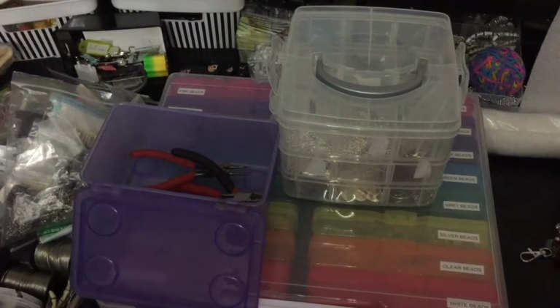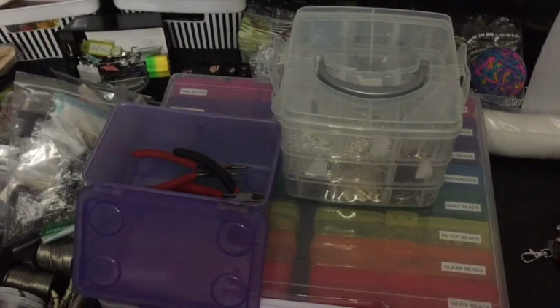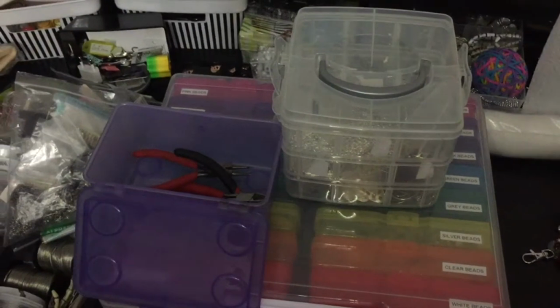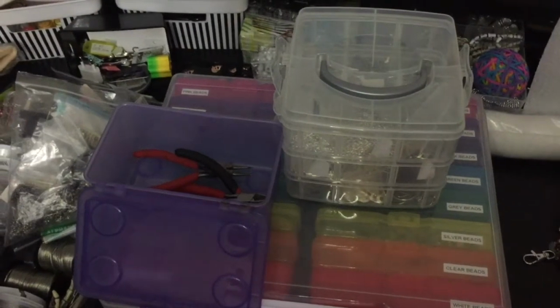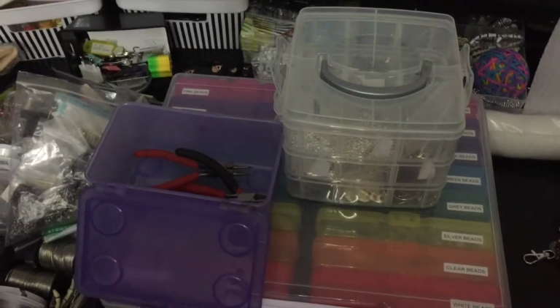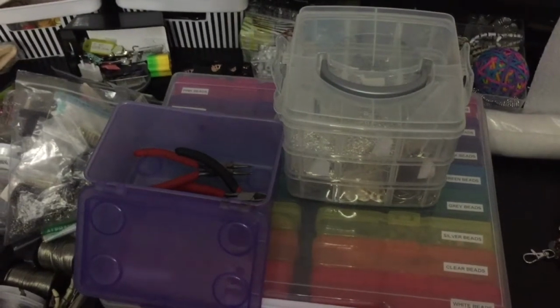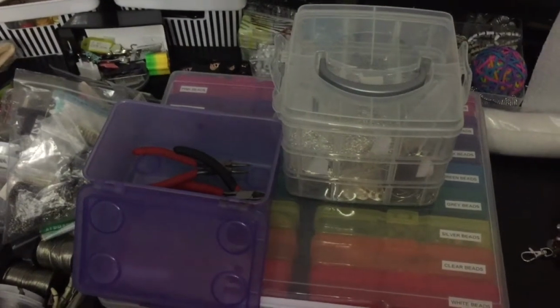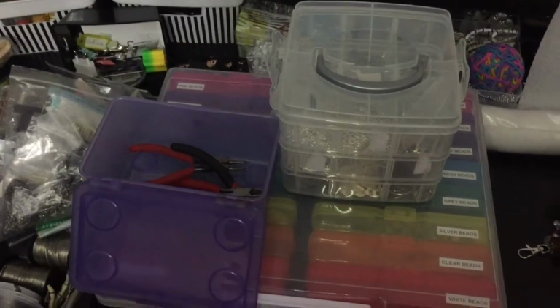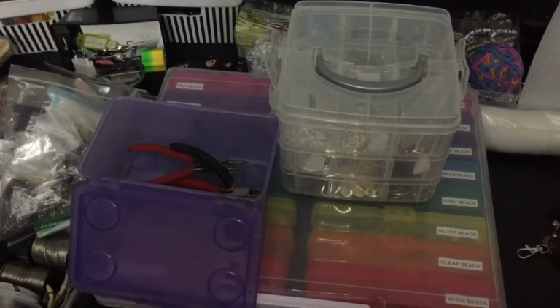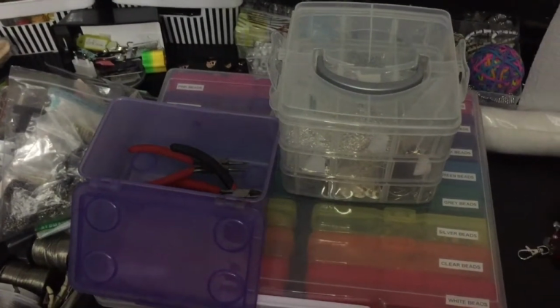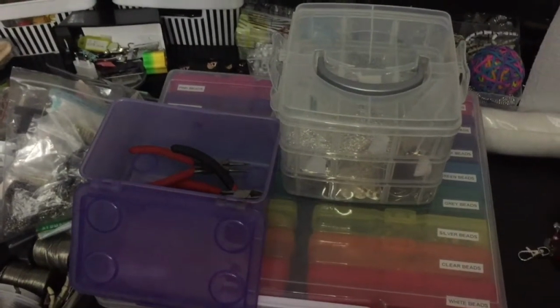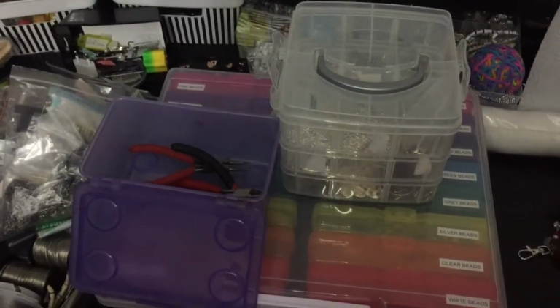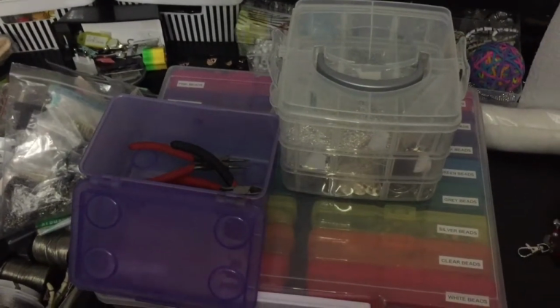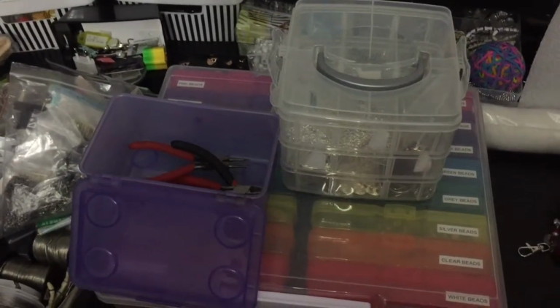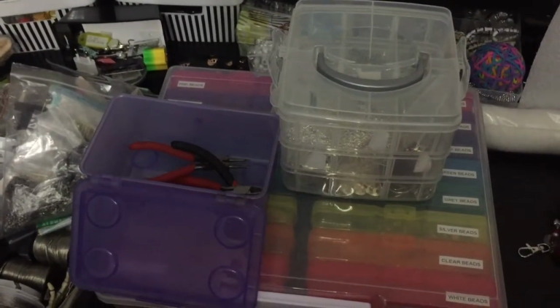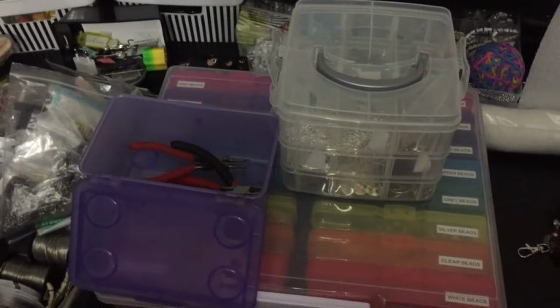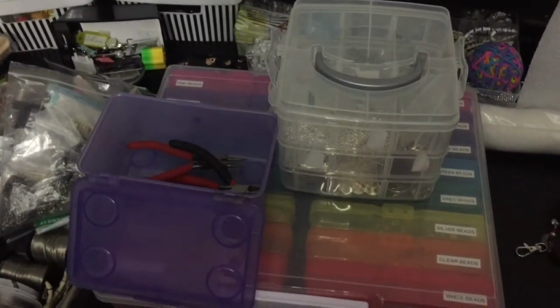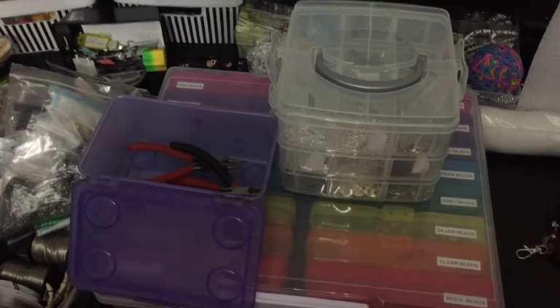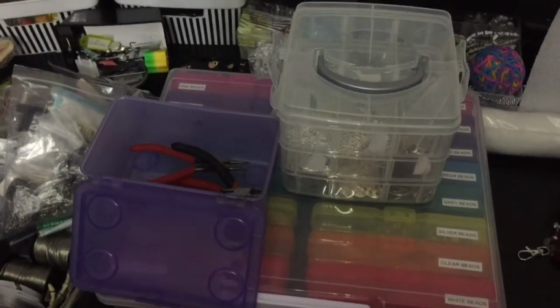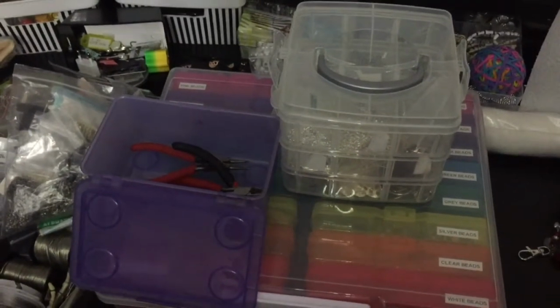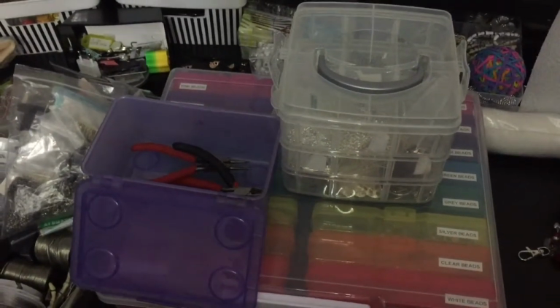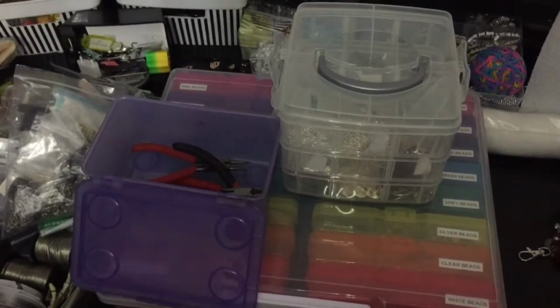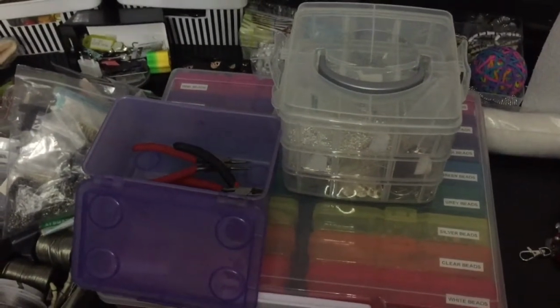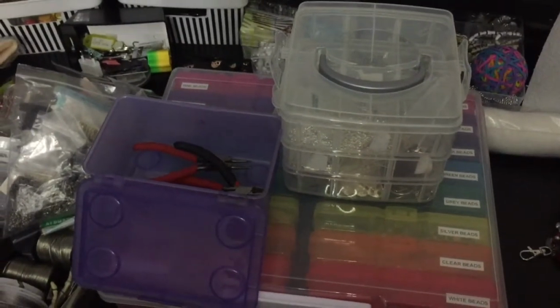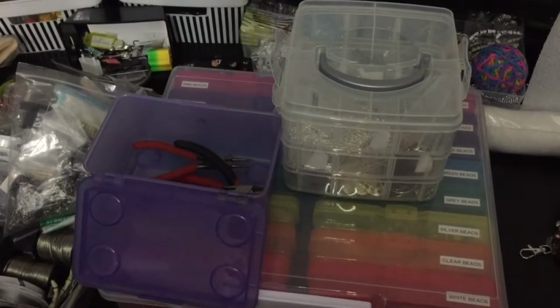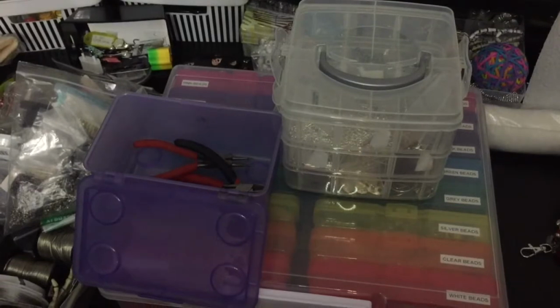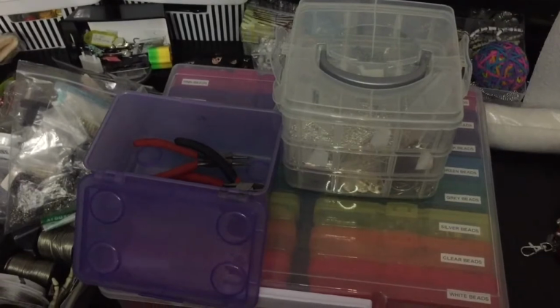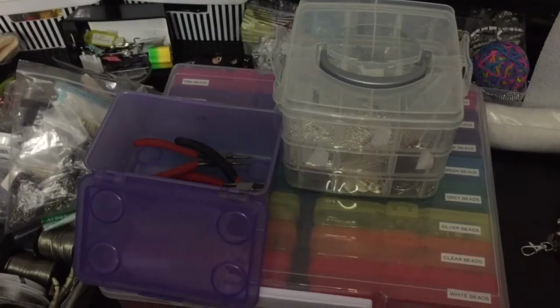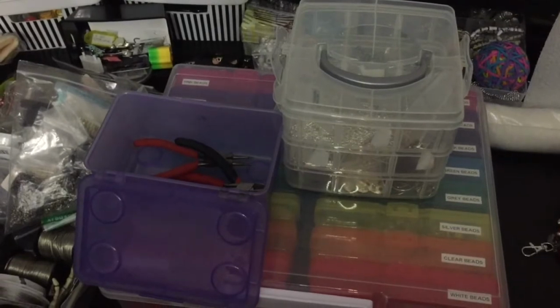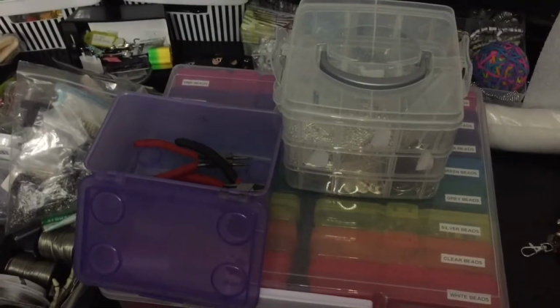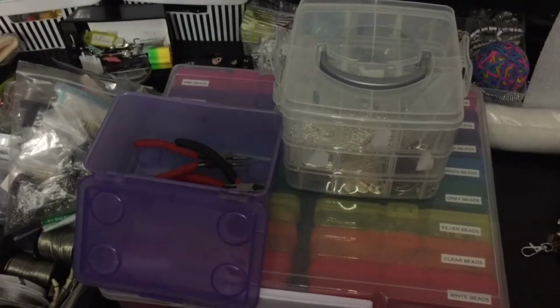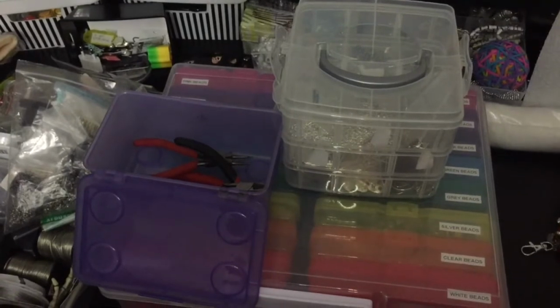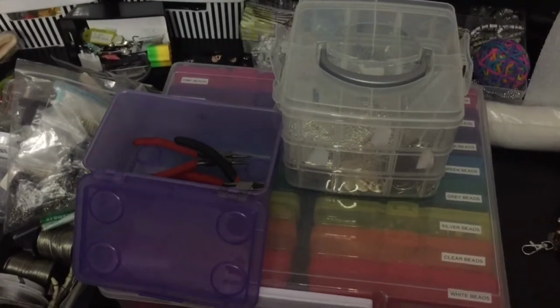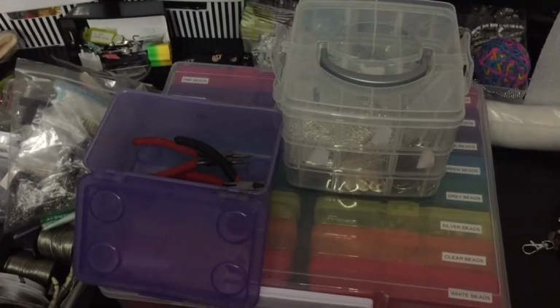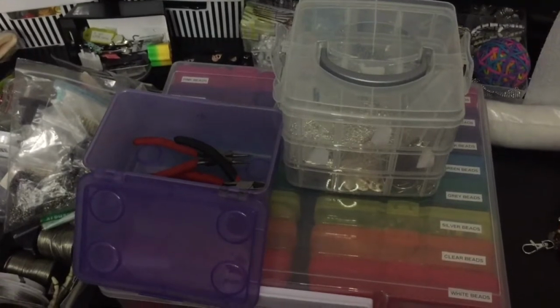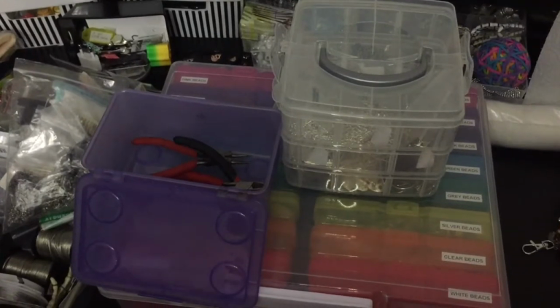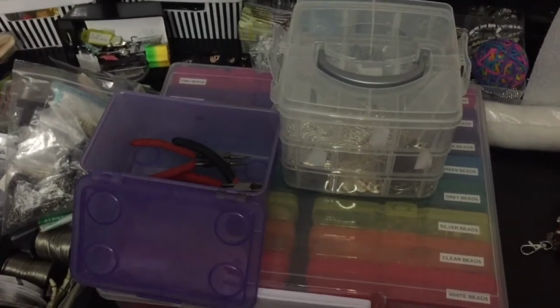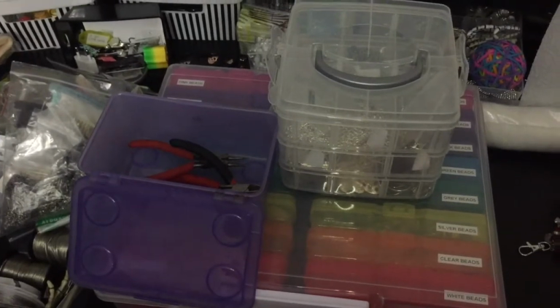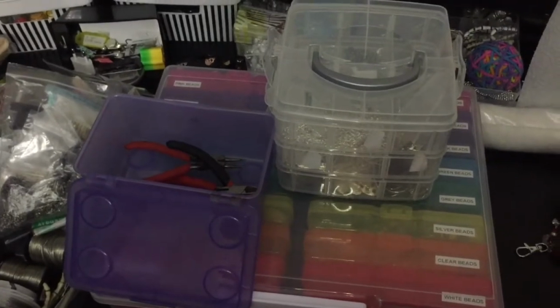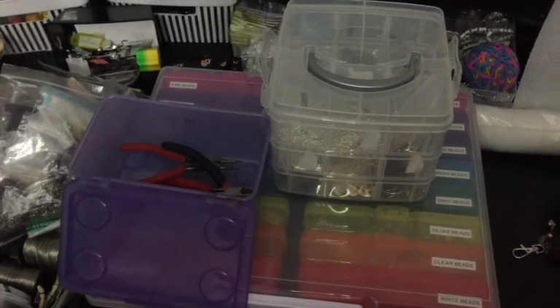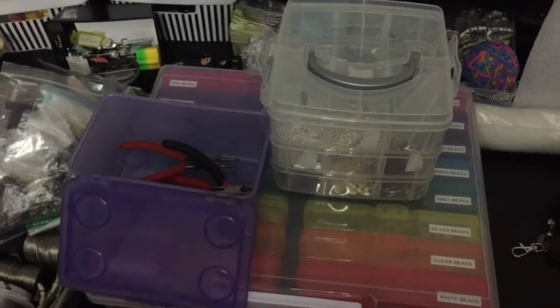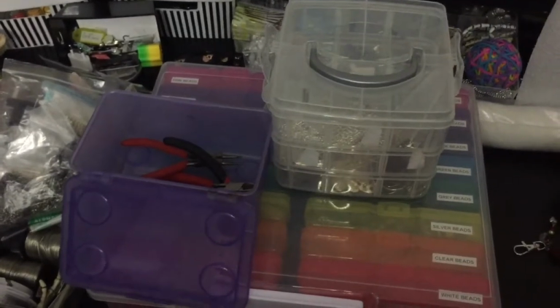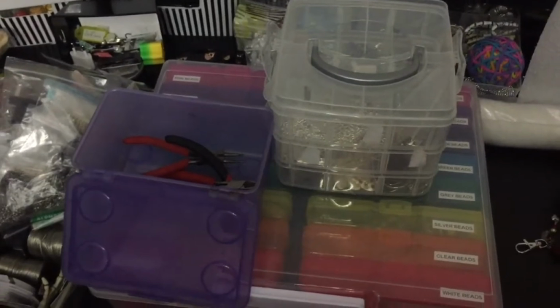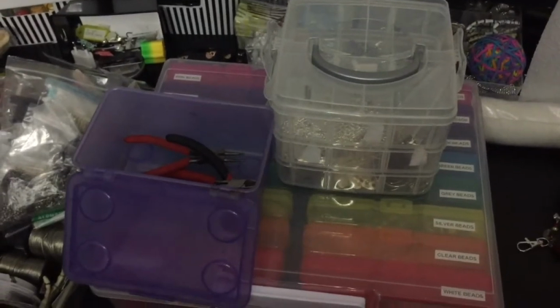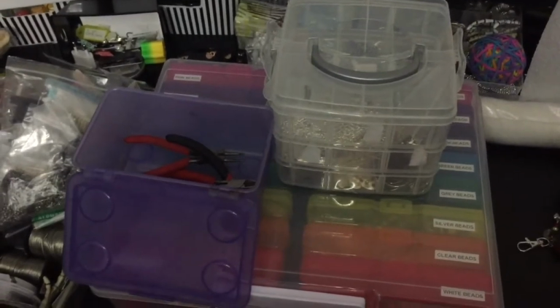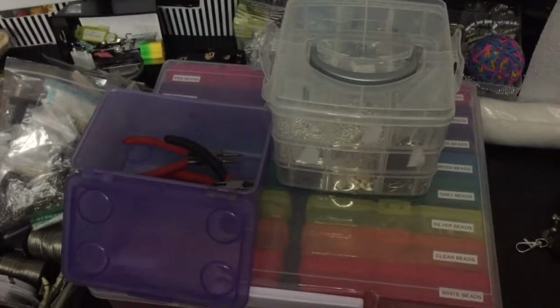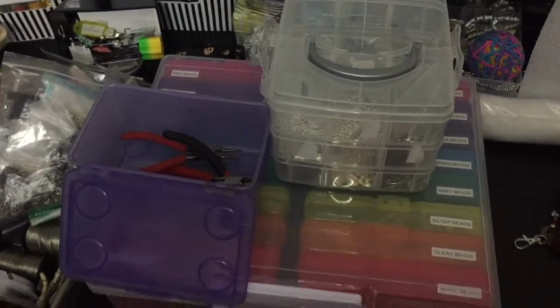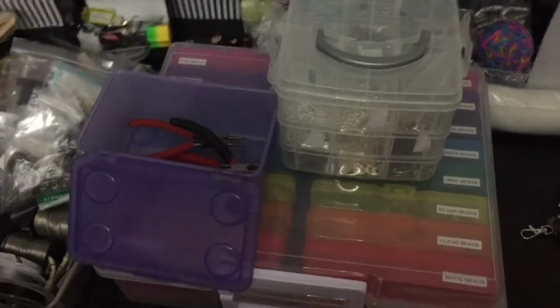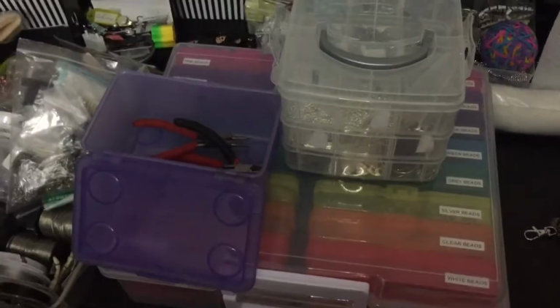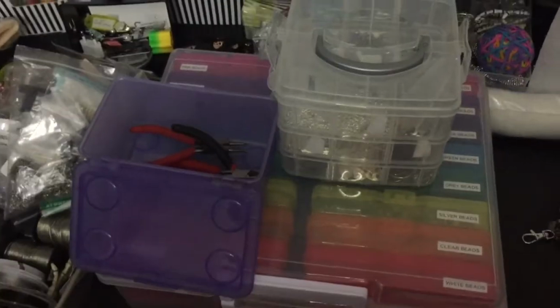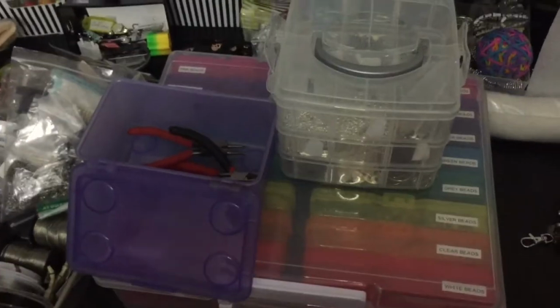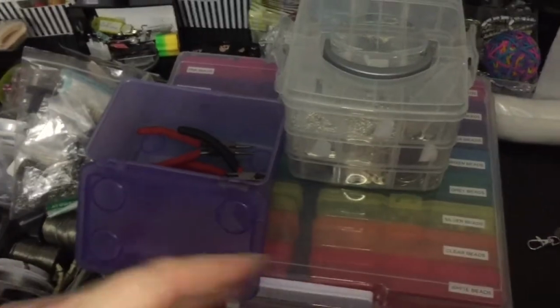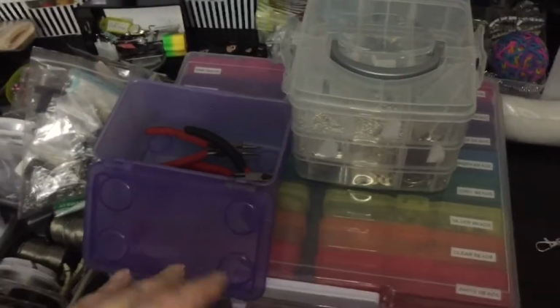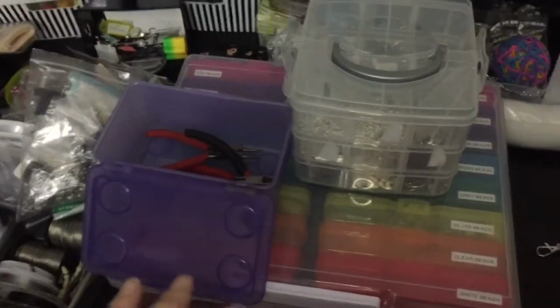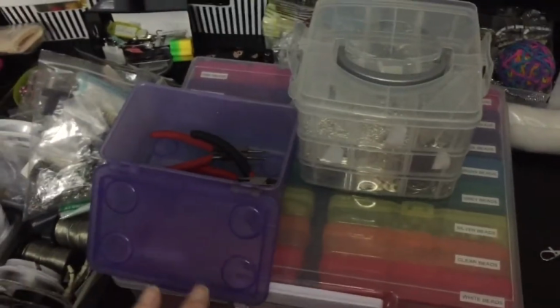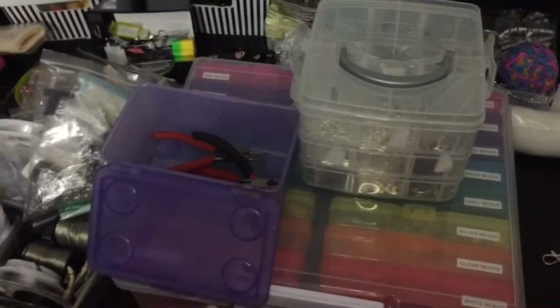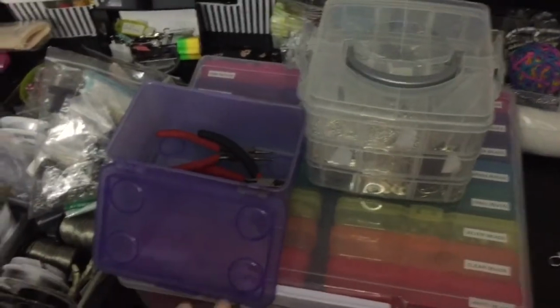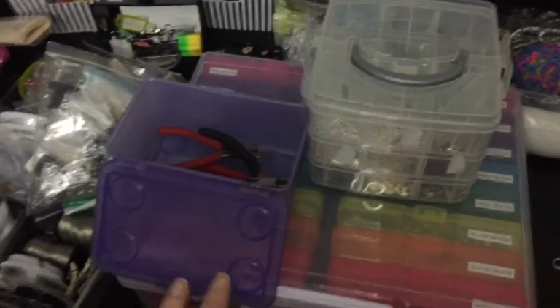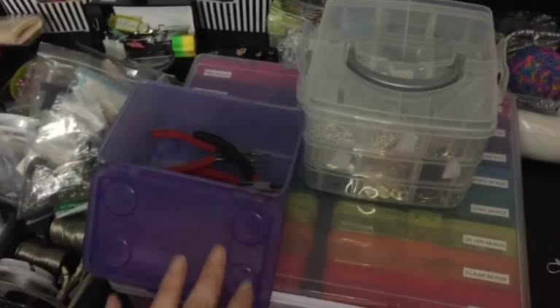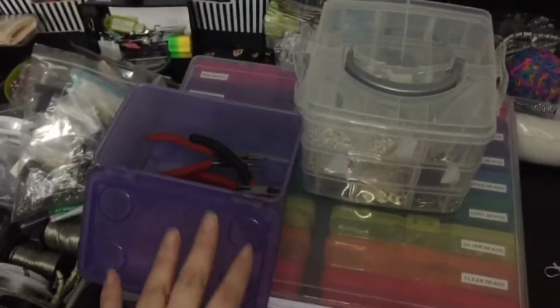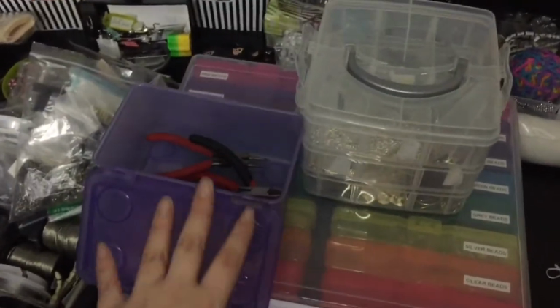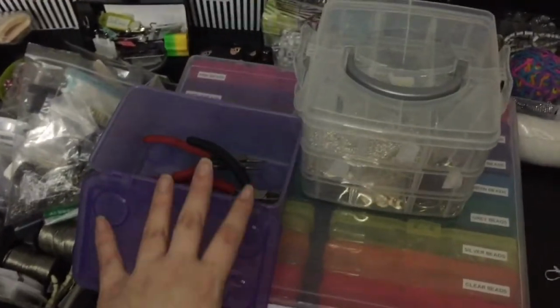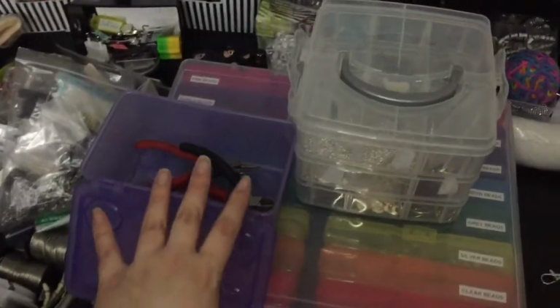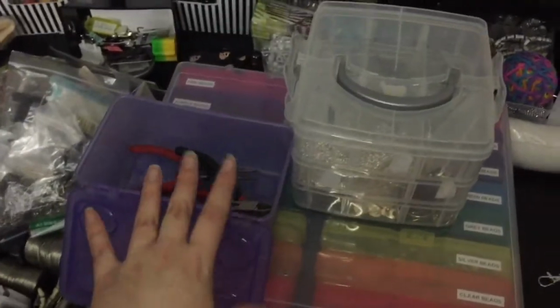Hi everyone! I thought I would come on today and show you how I store my jewelry making items.